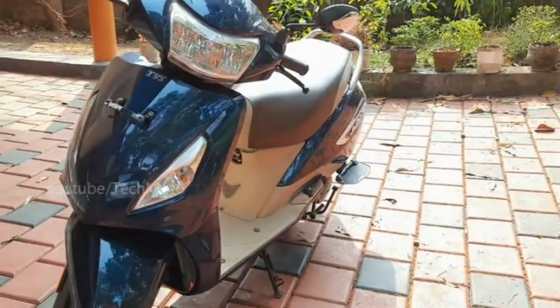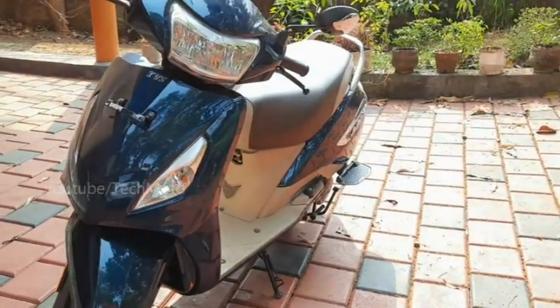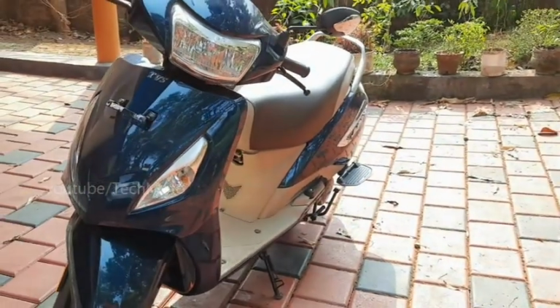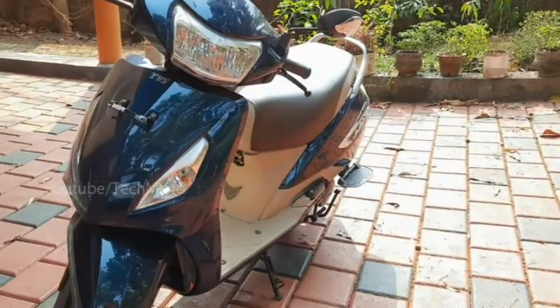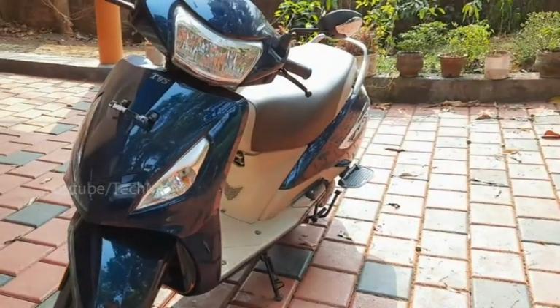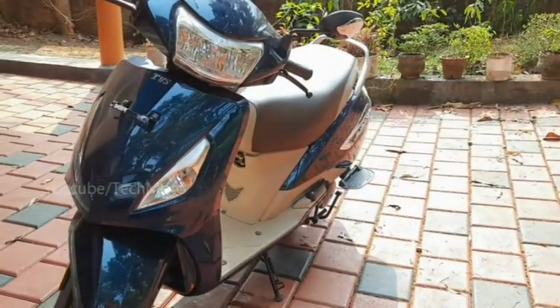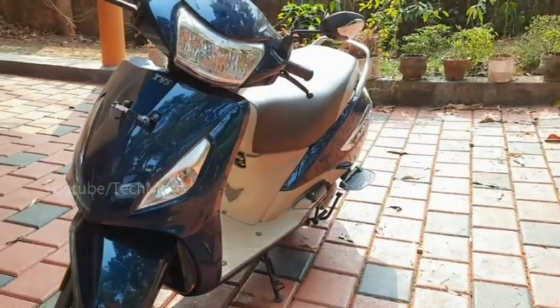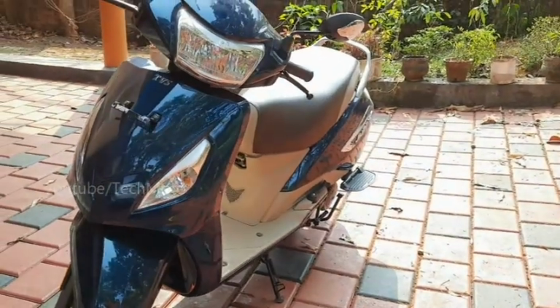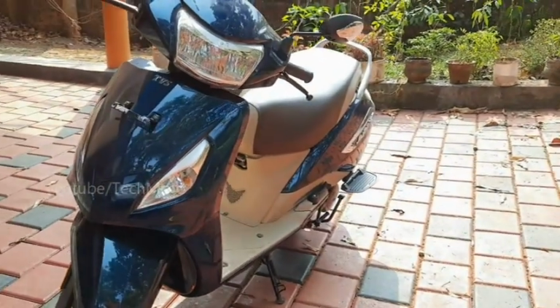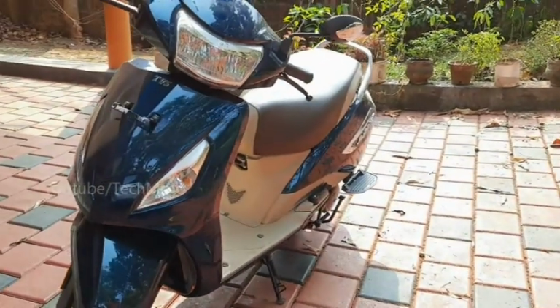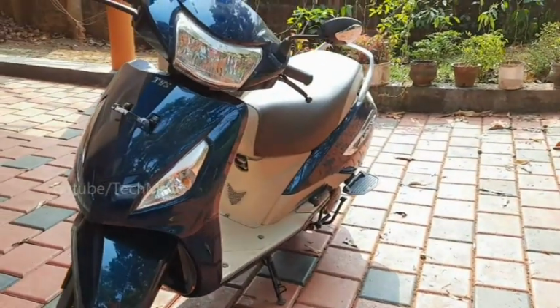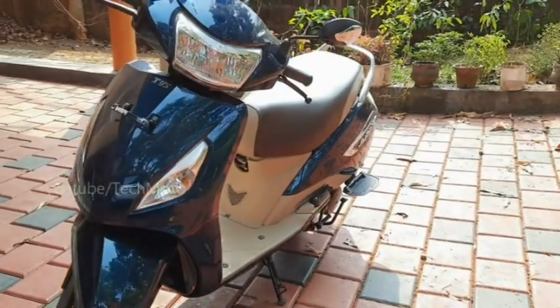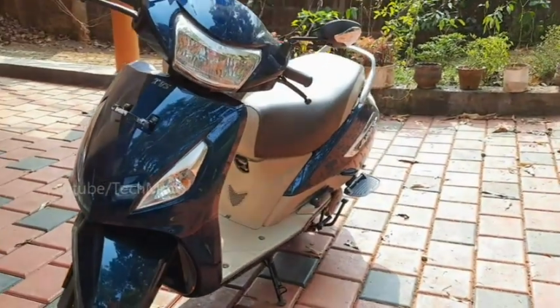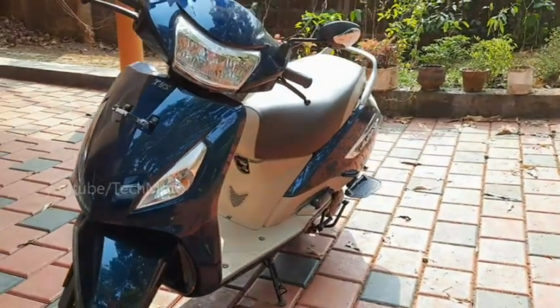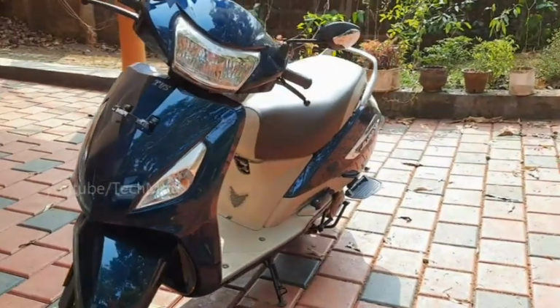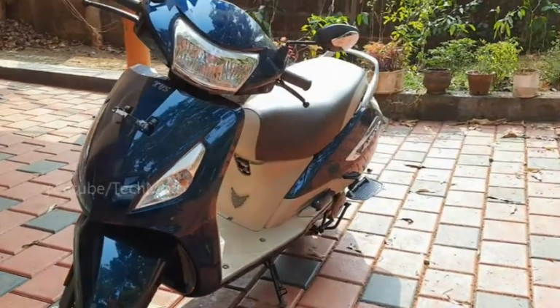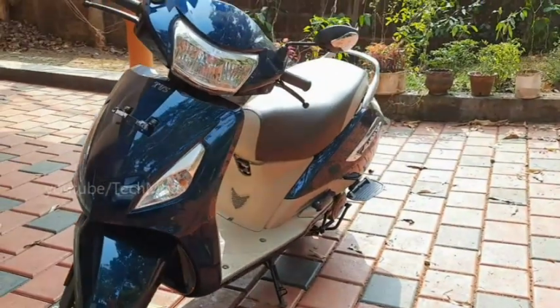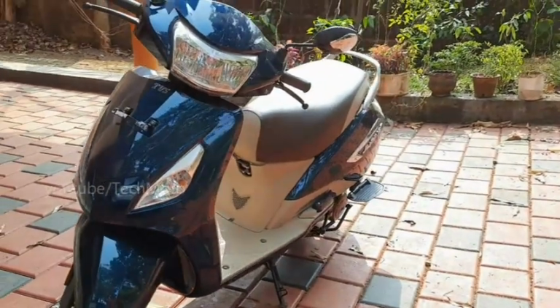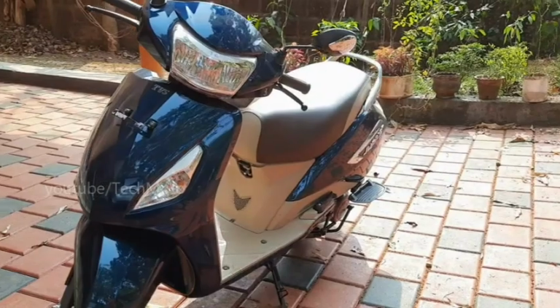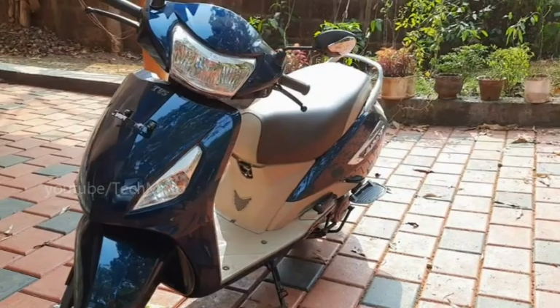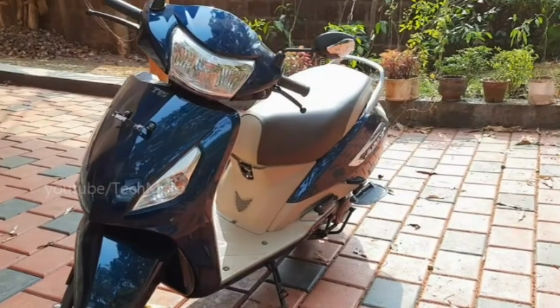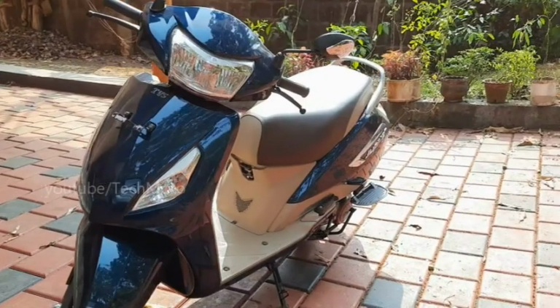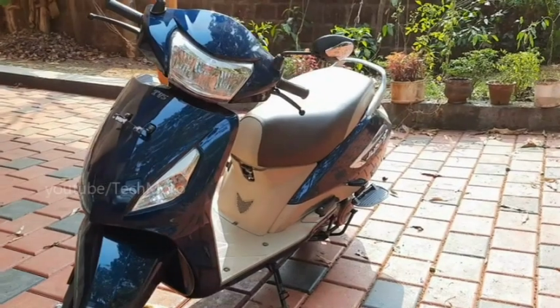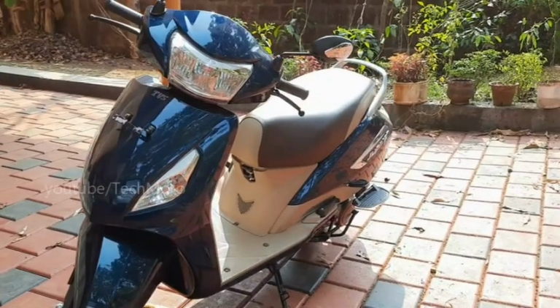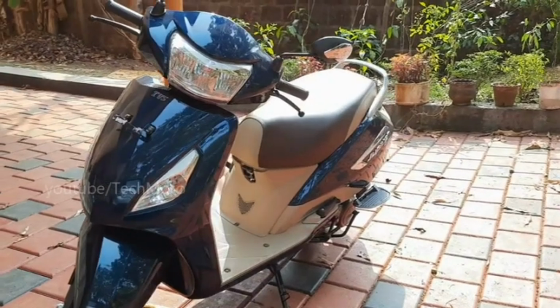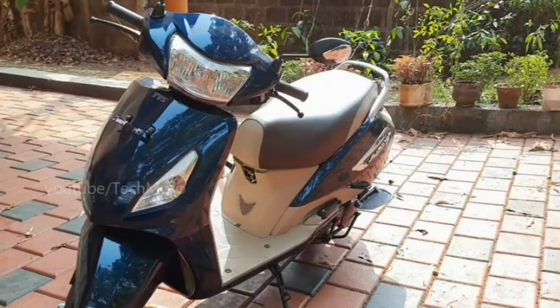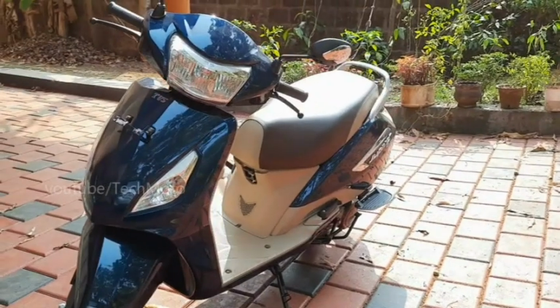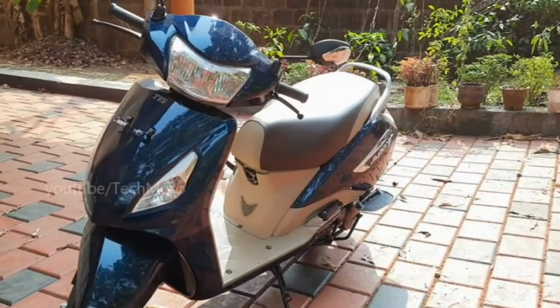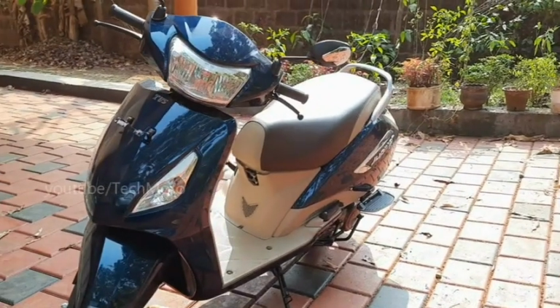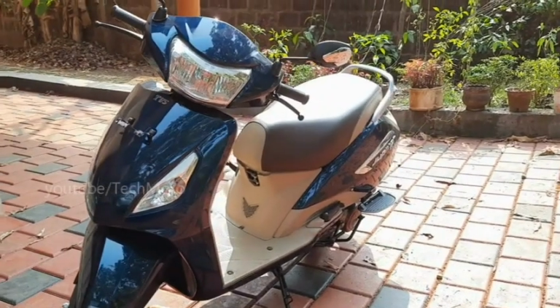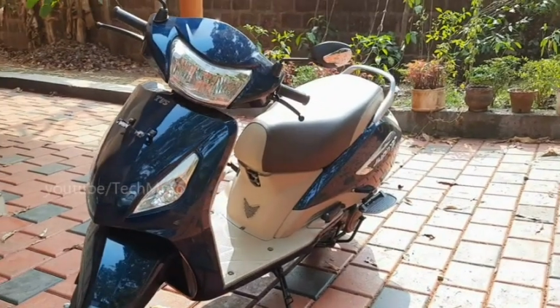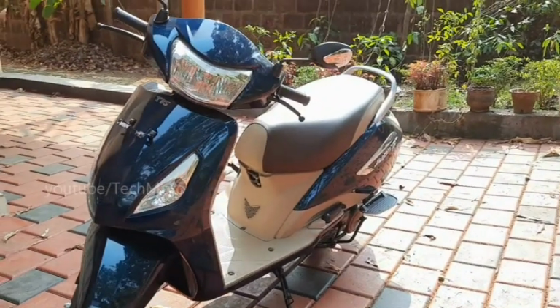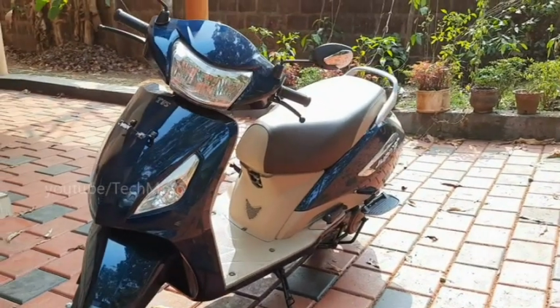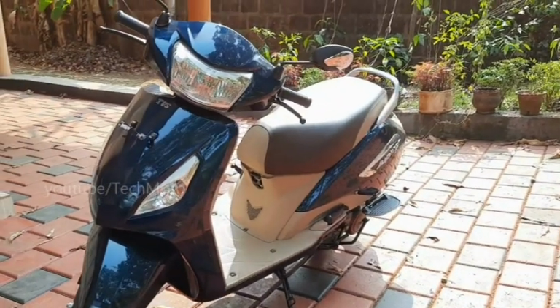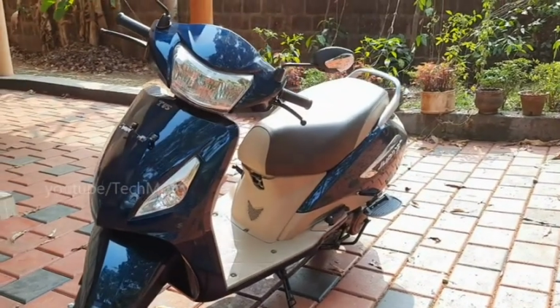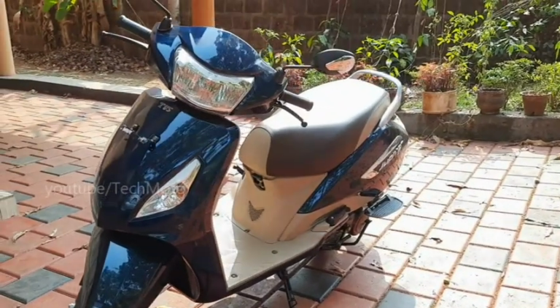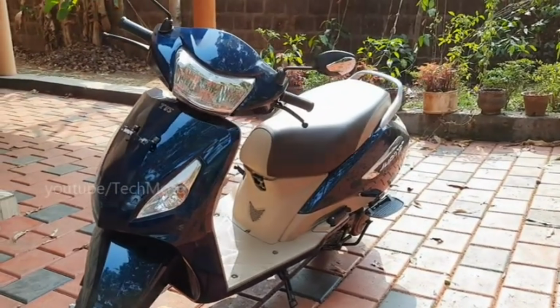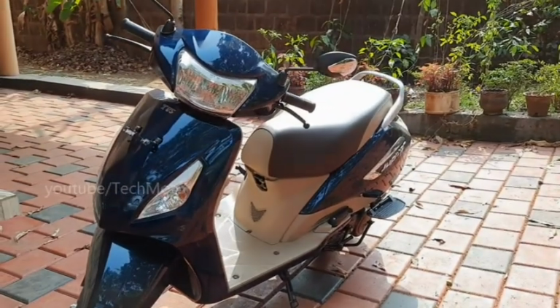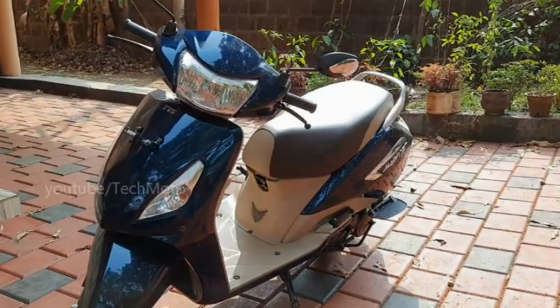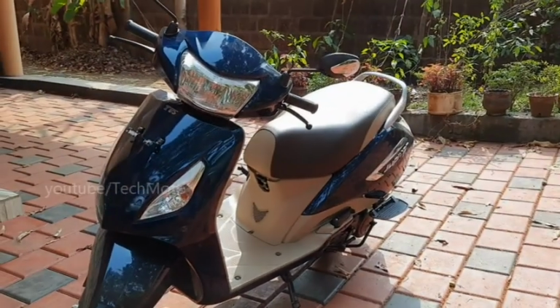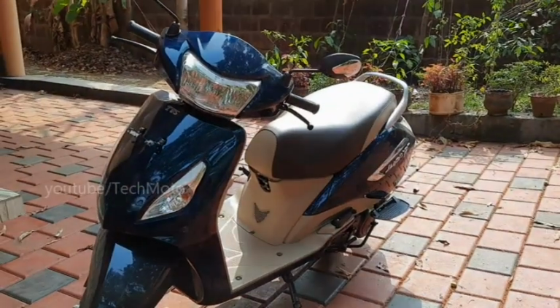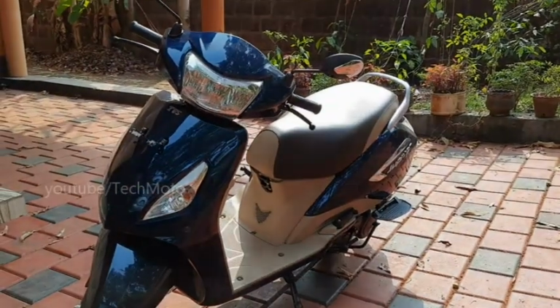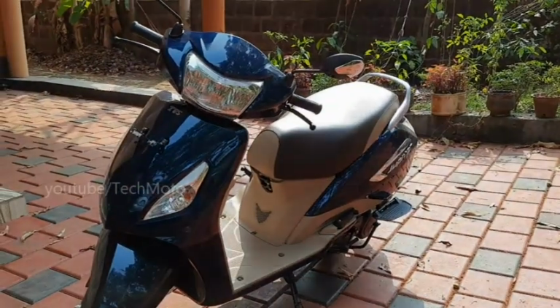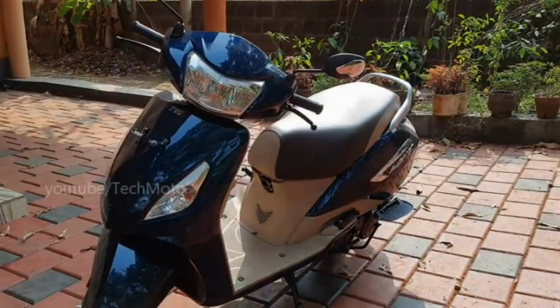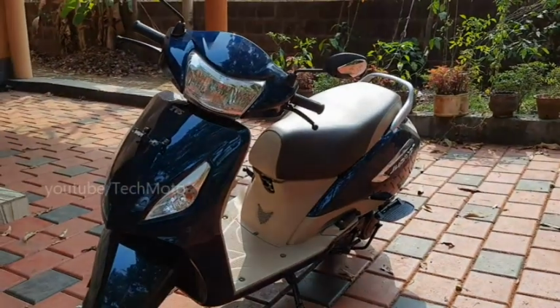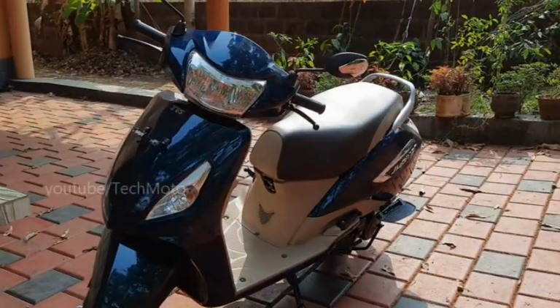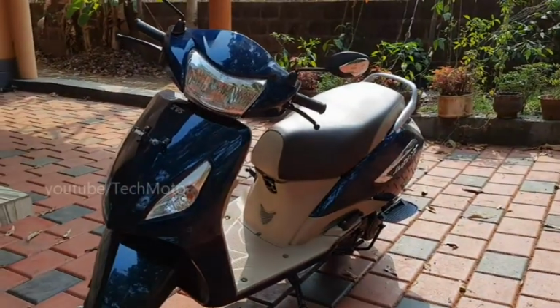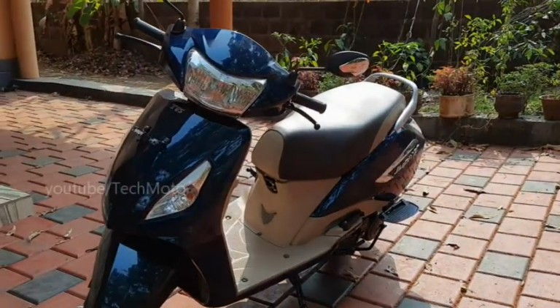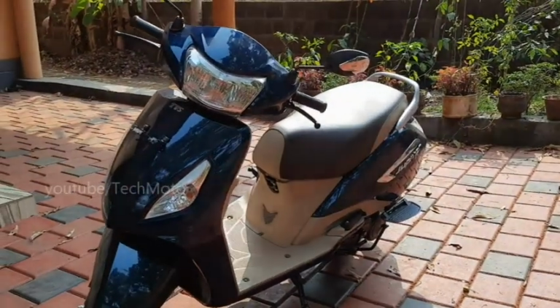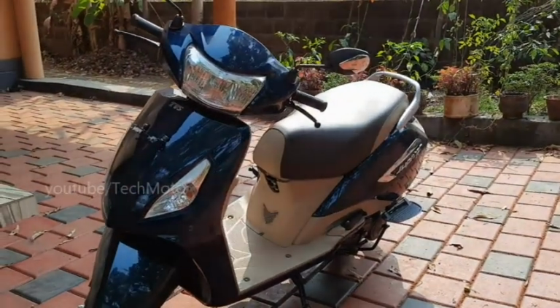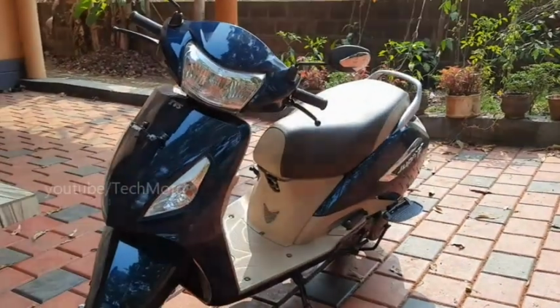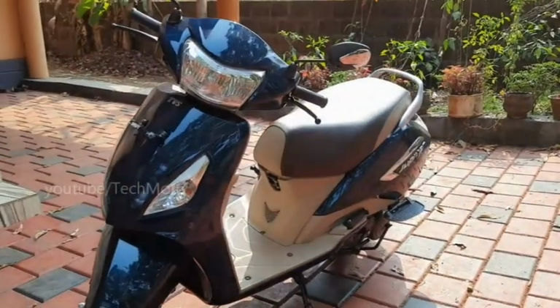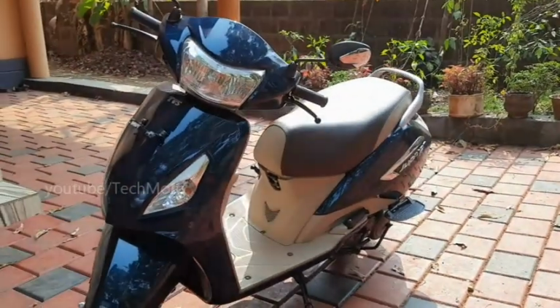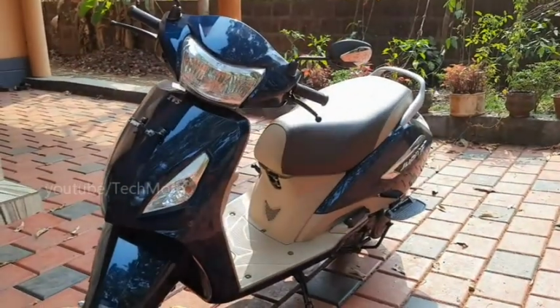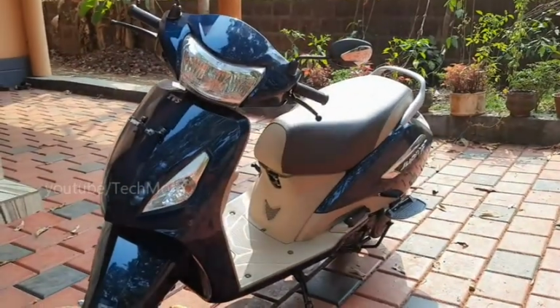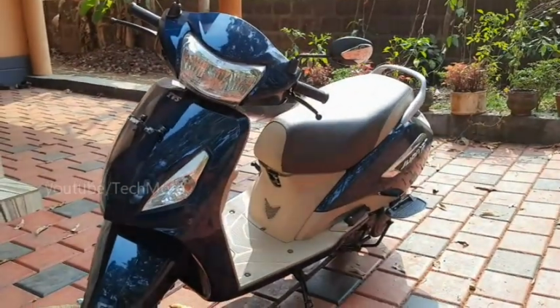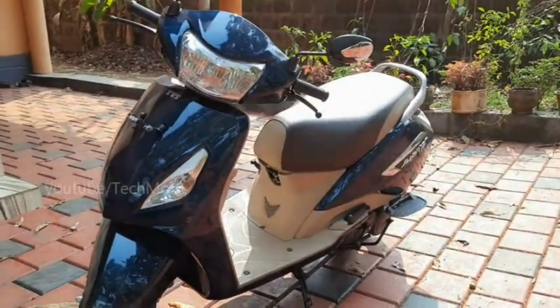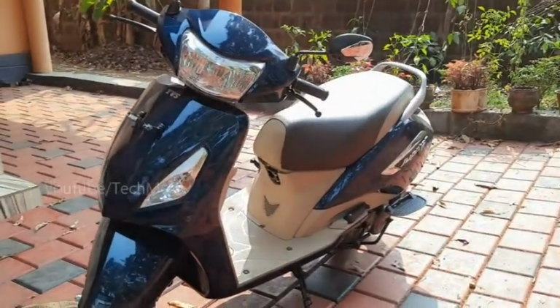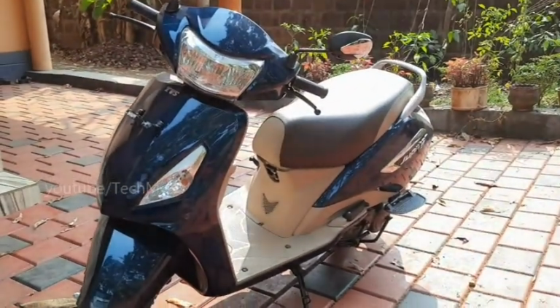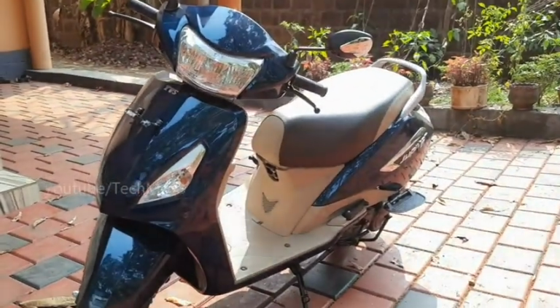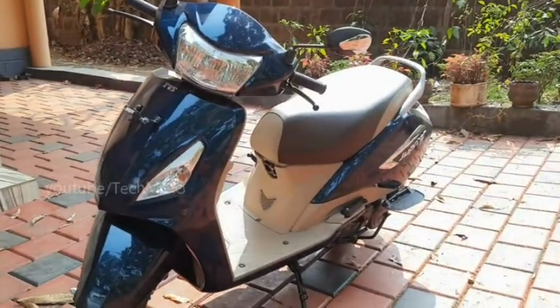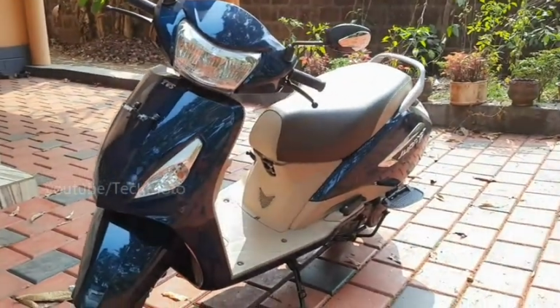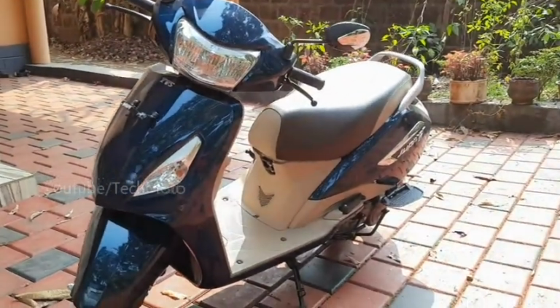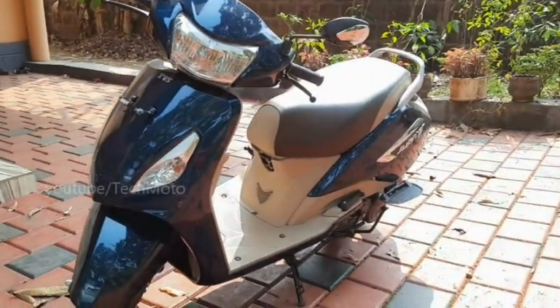Today I came with a night view and LED headlight review of this Jupiter Inteligo version.